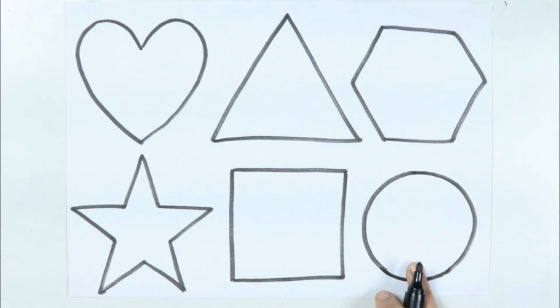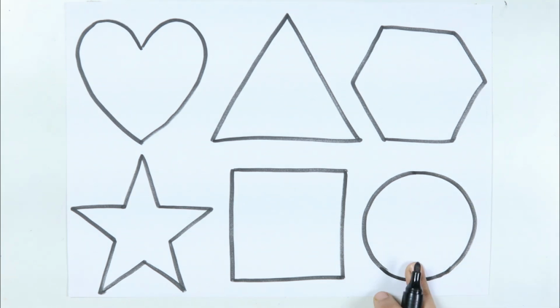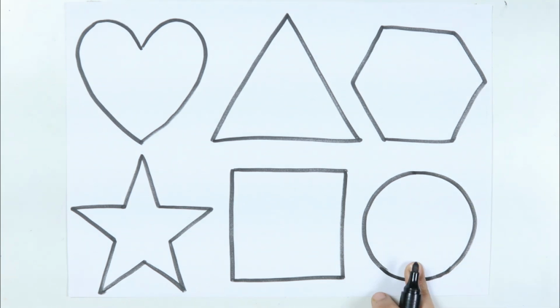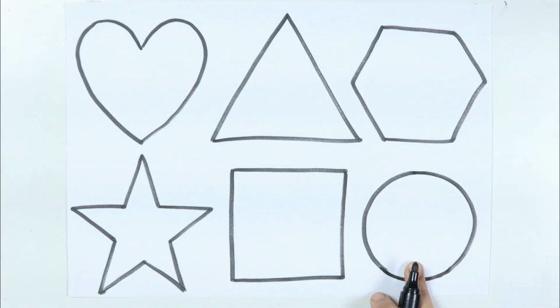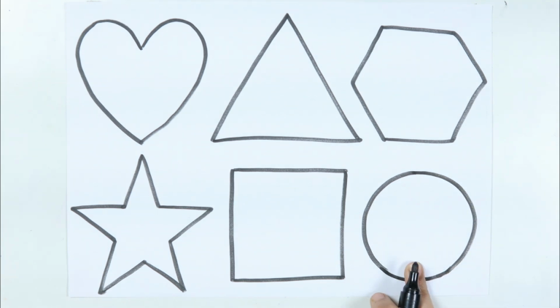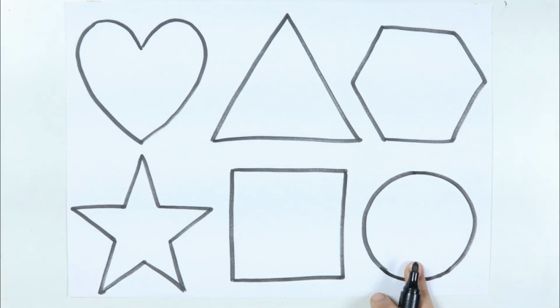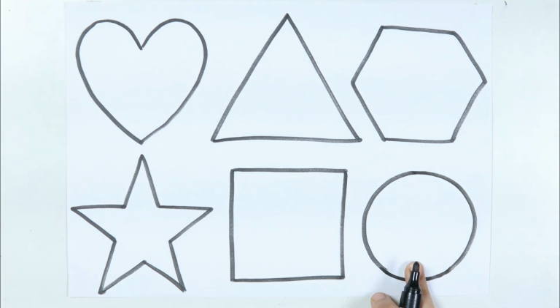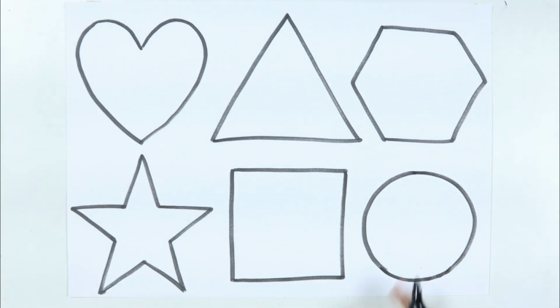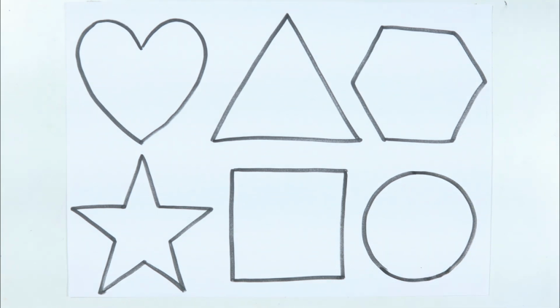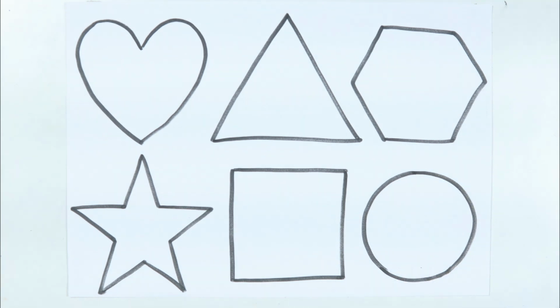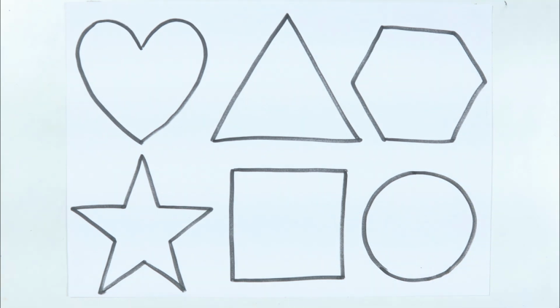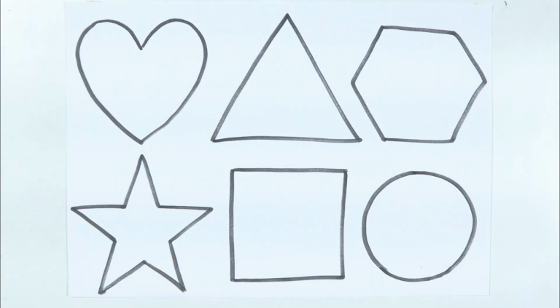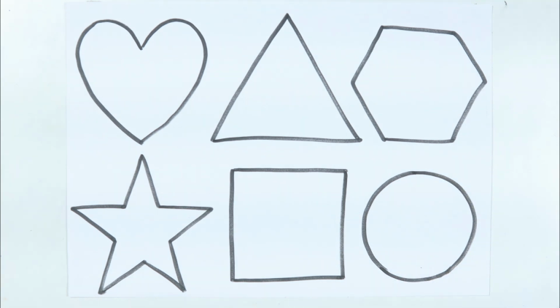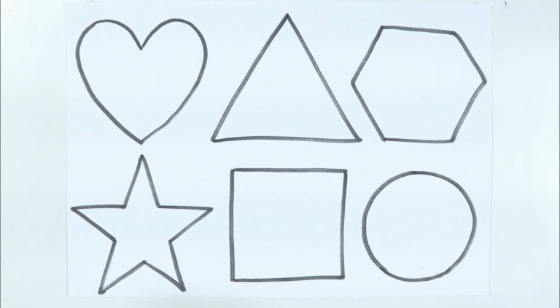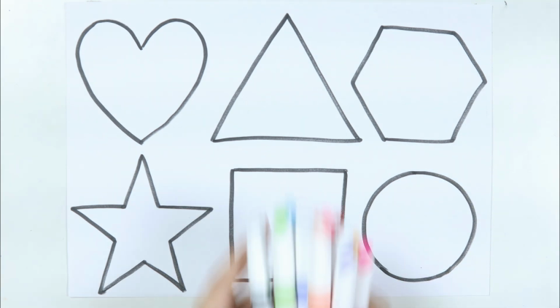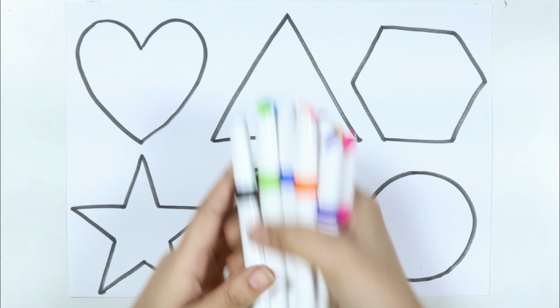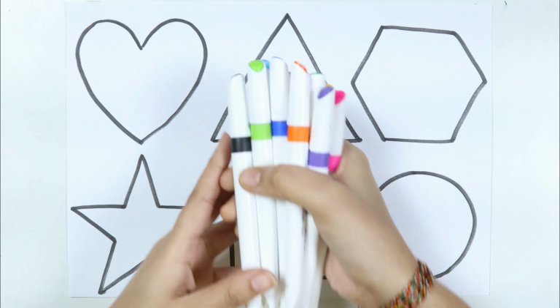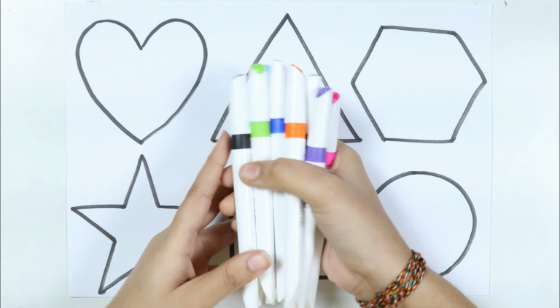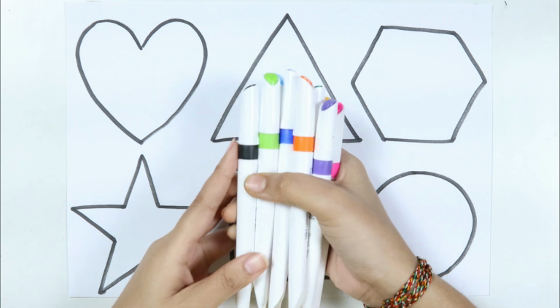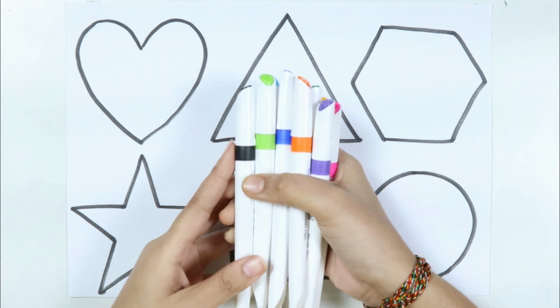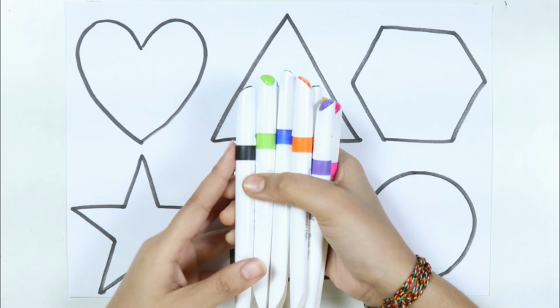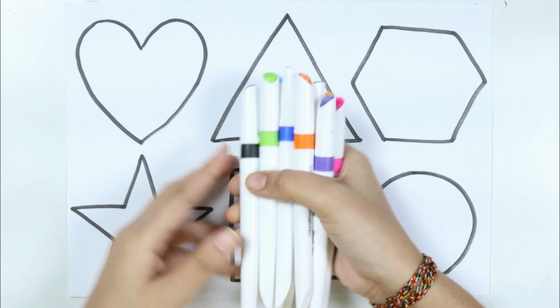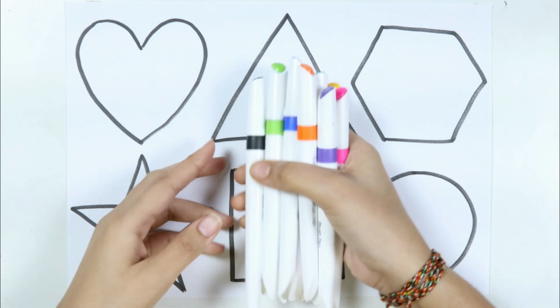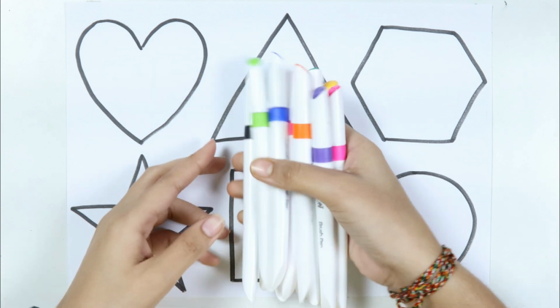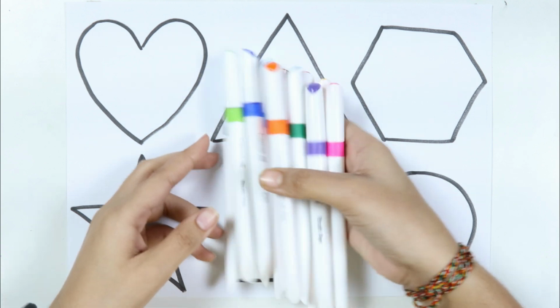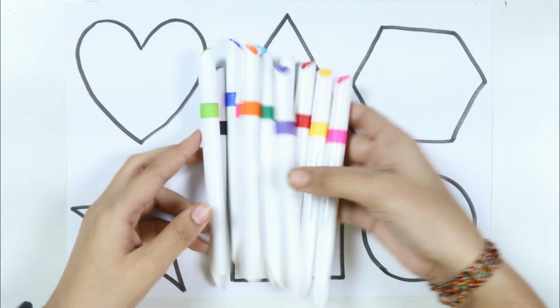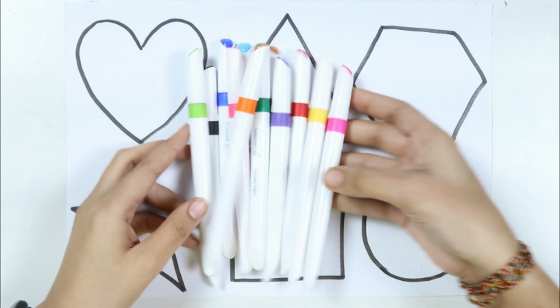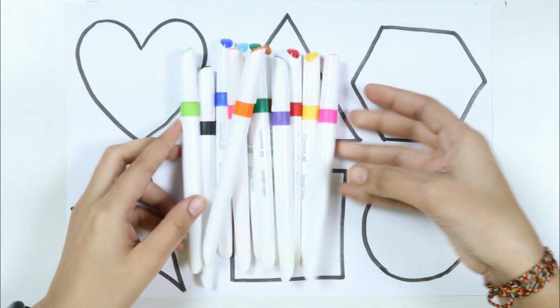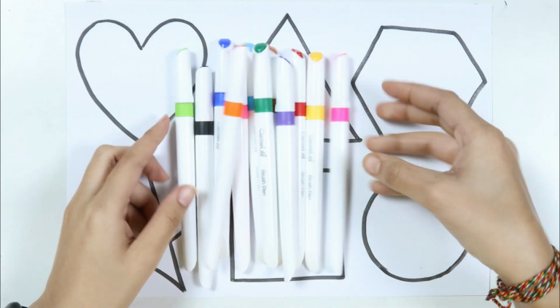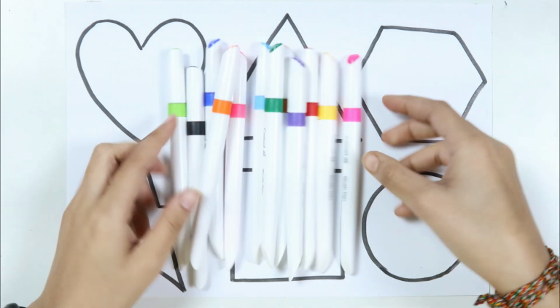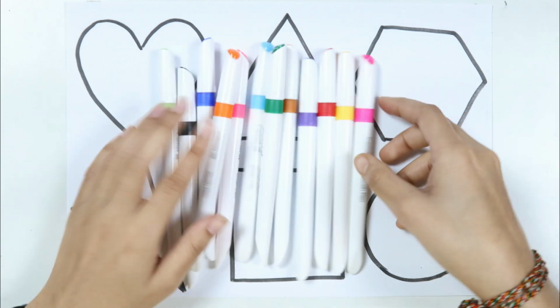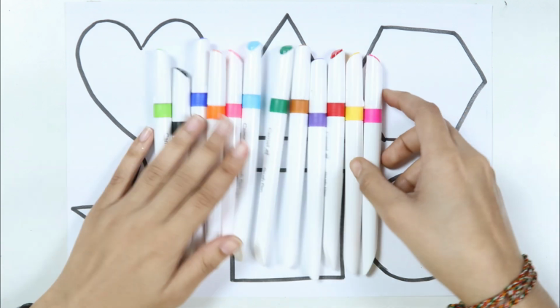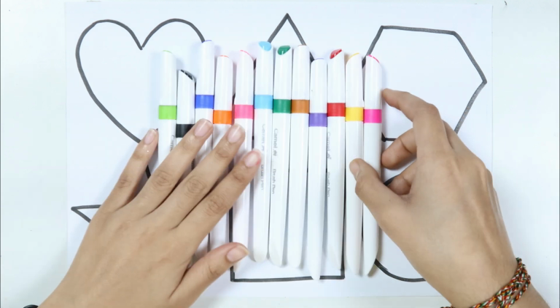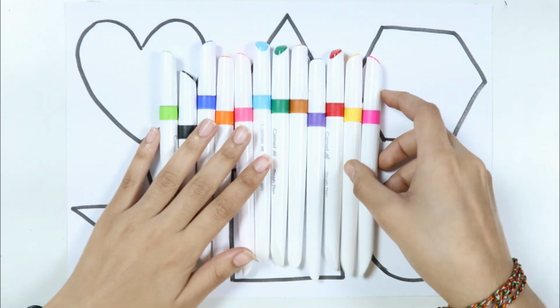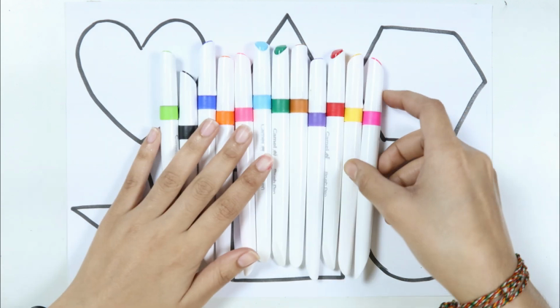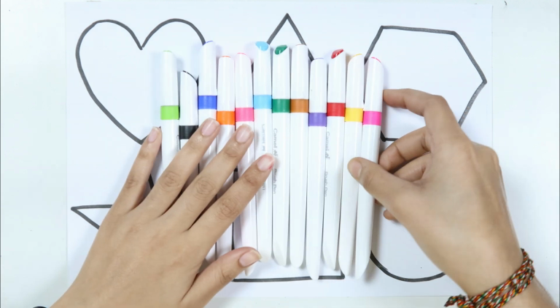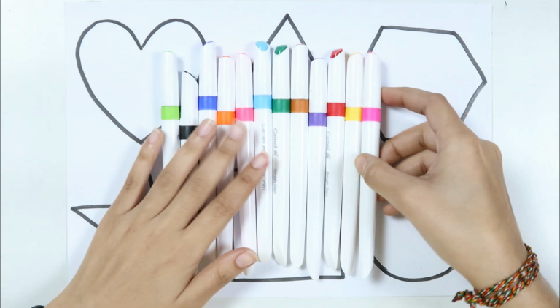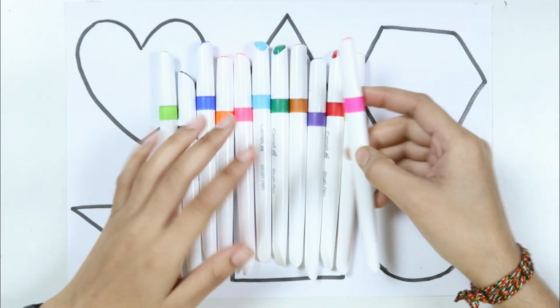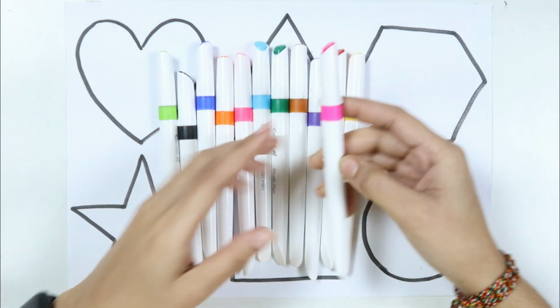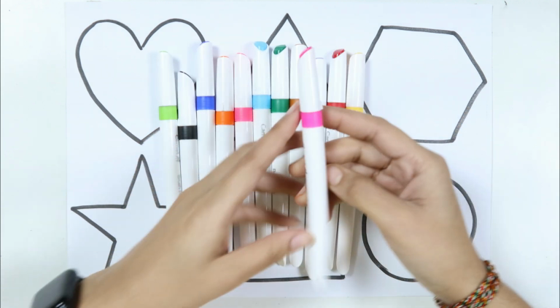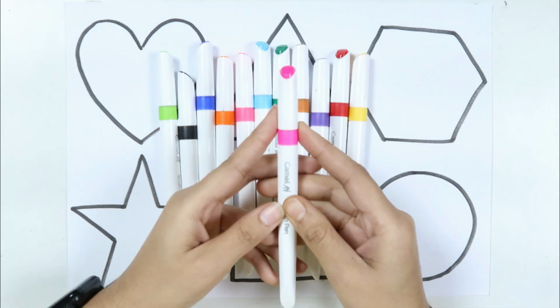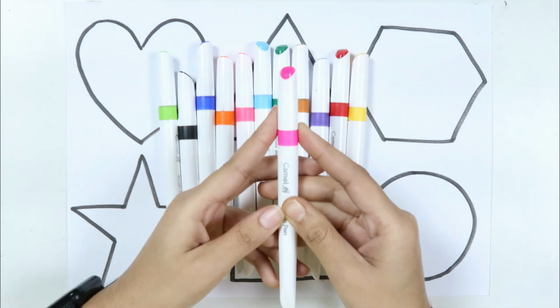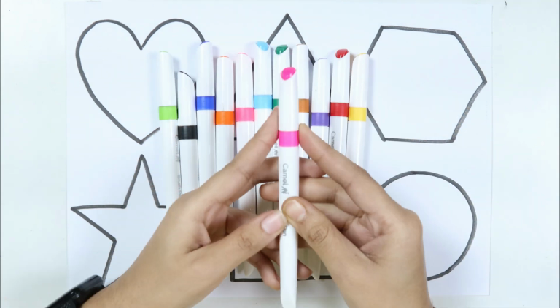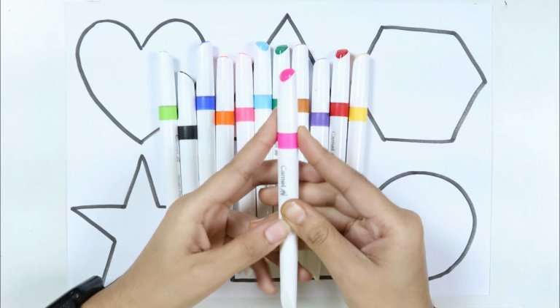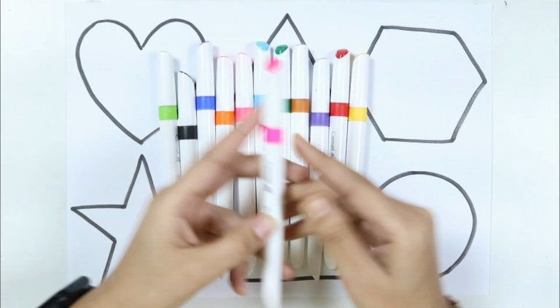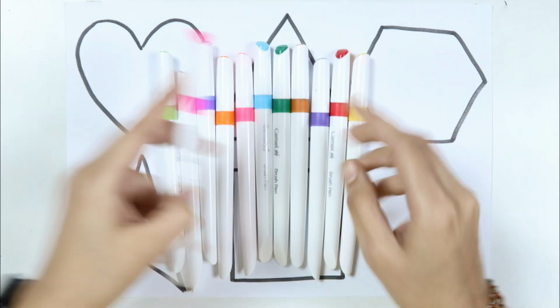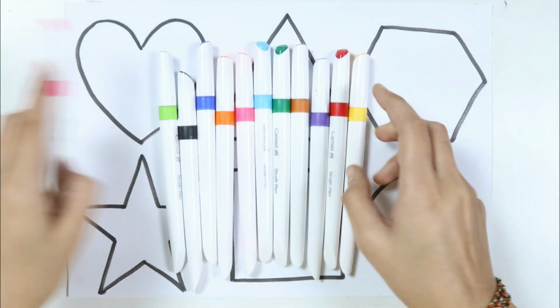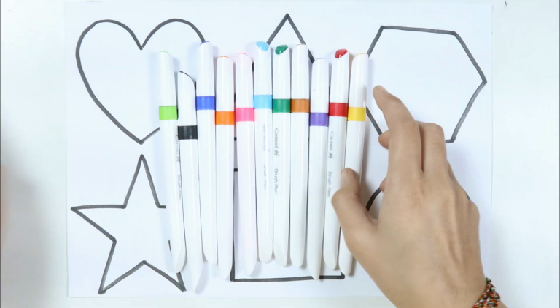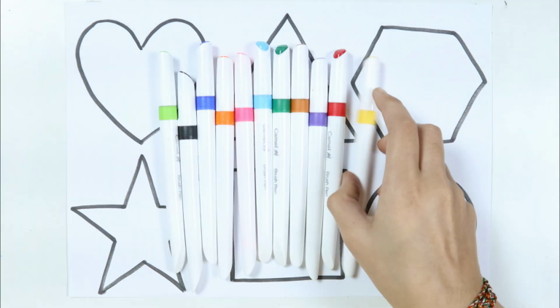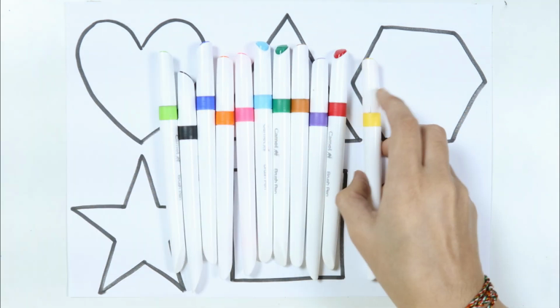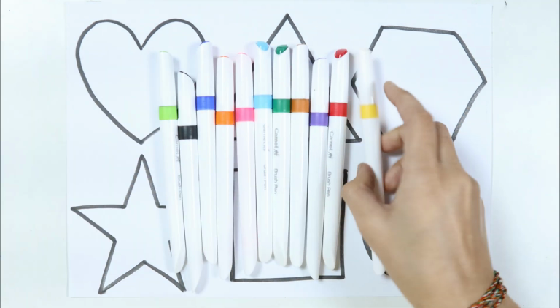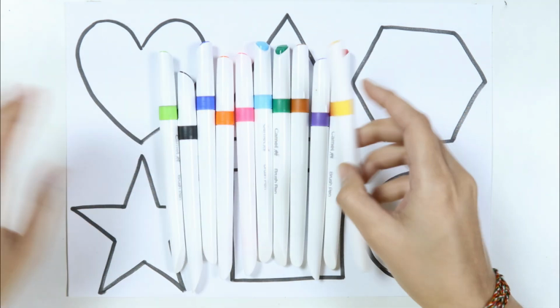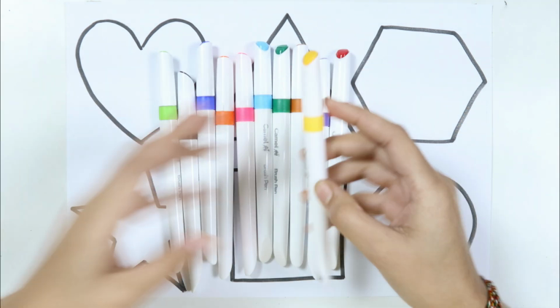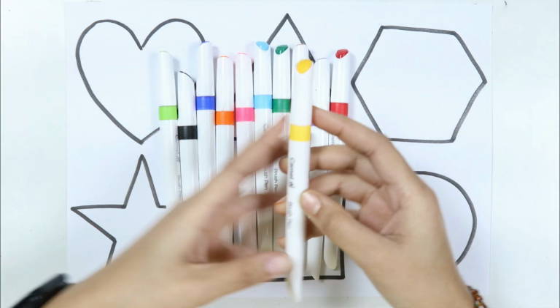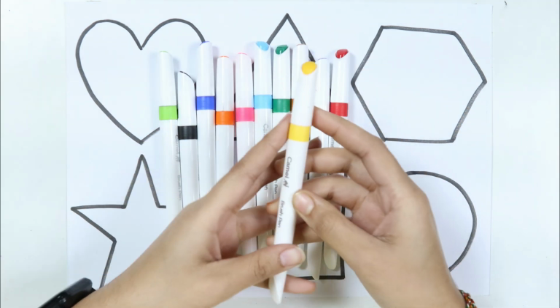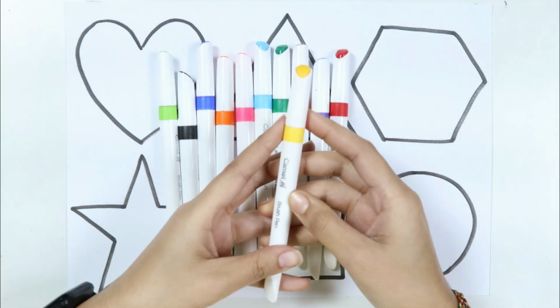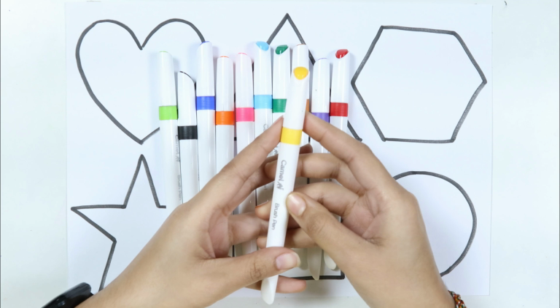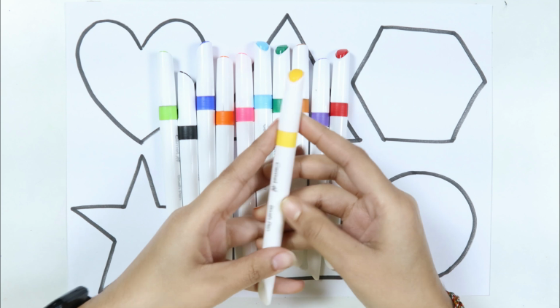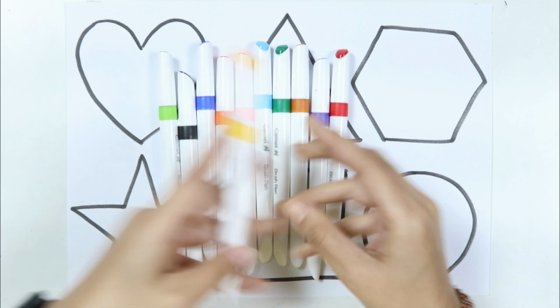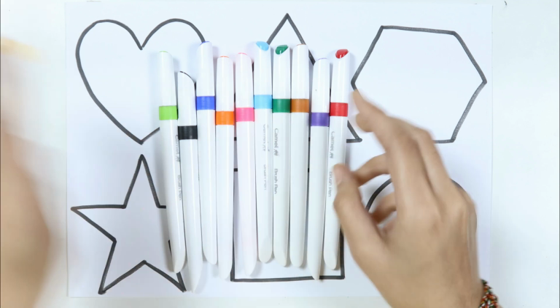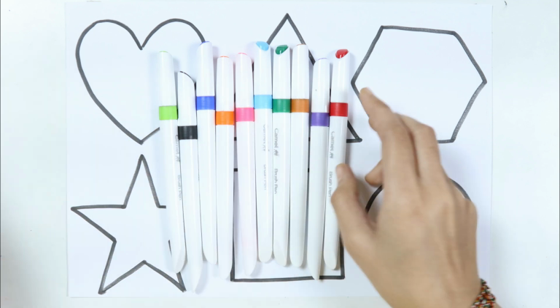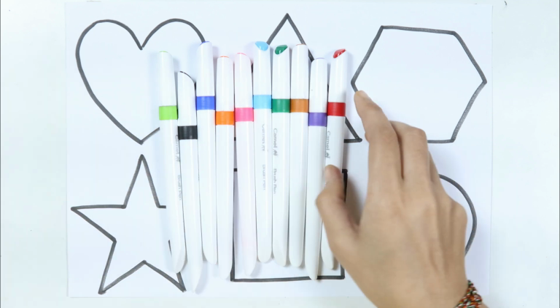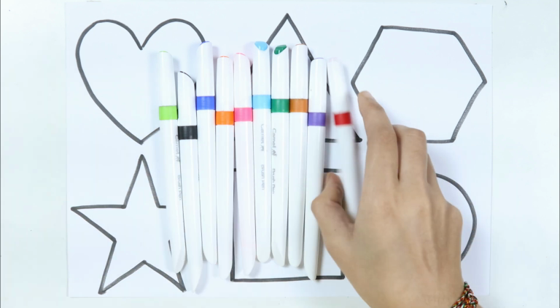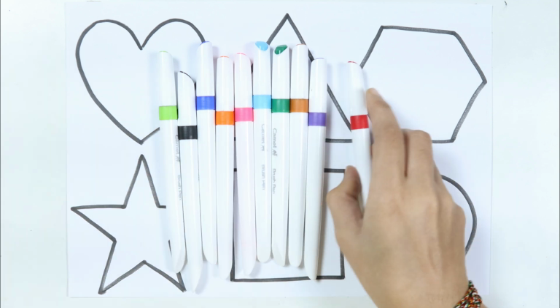Circle. Let's learn some colors. Pink color. Yellow color.